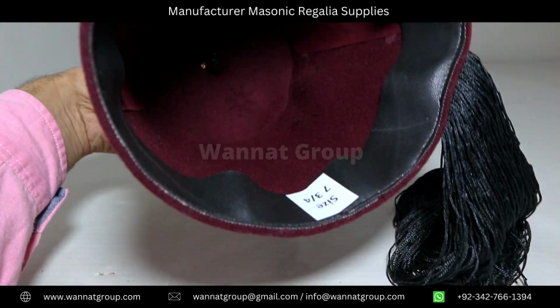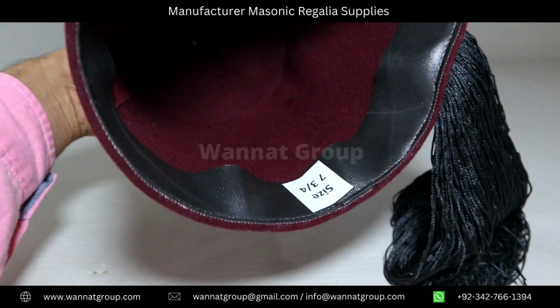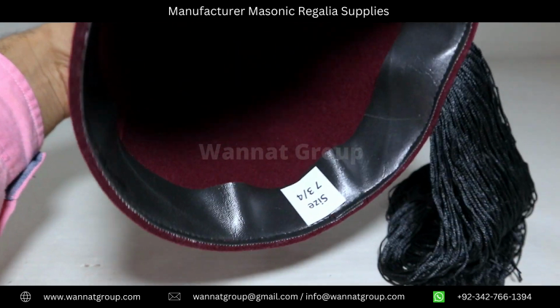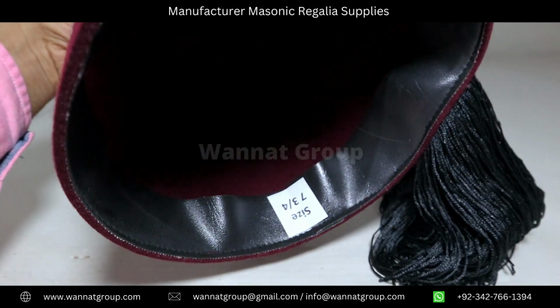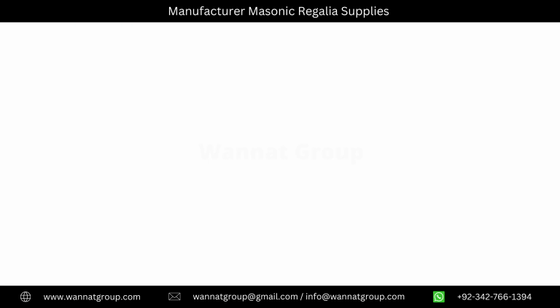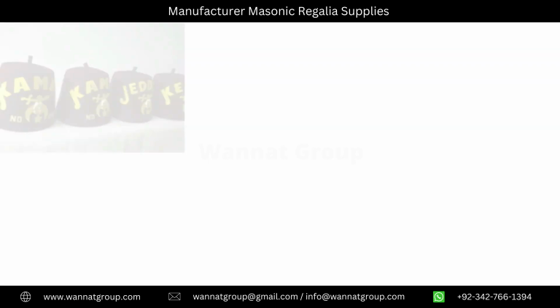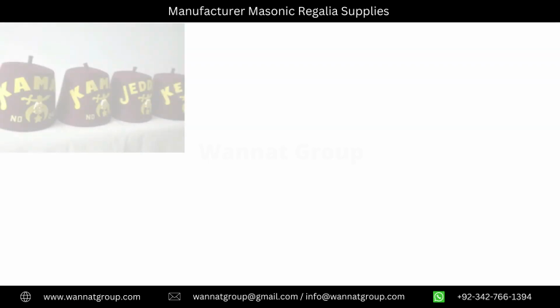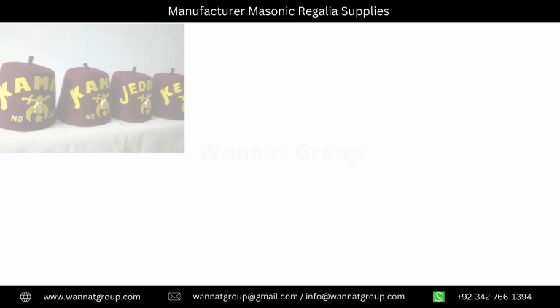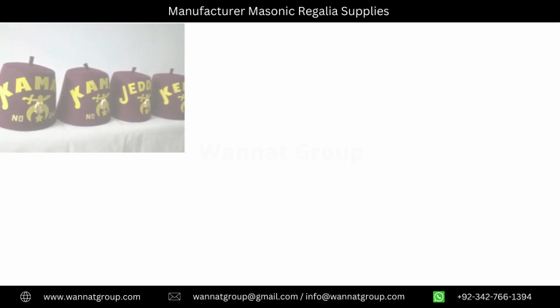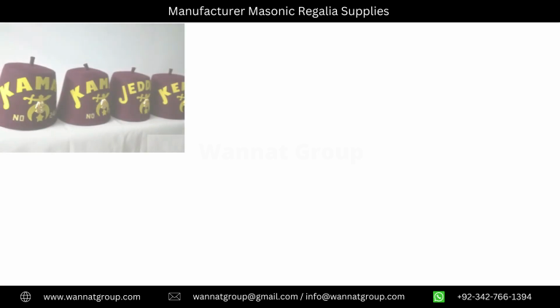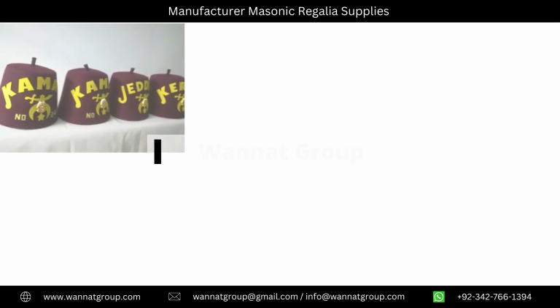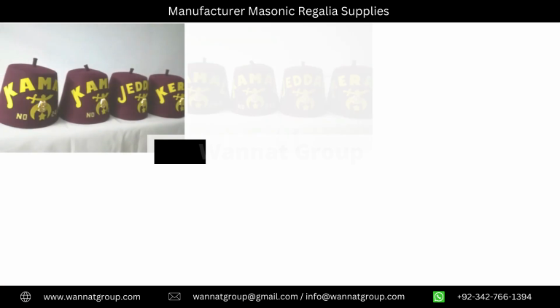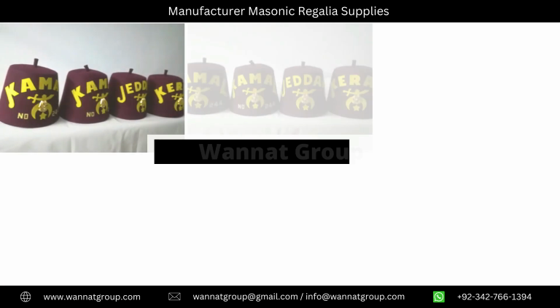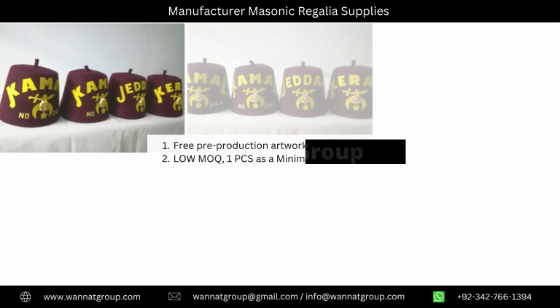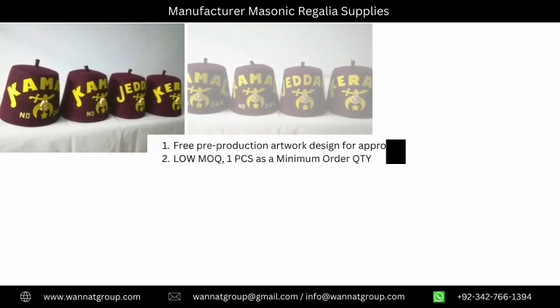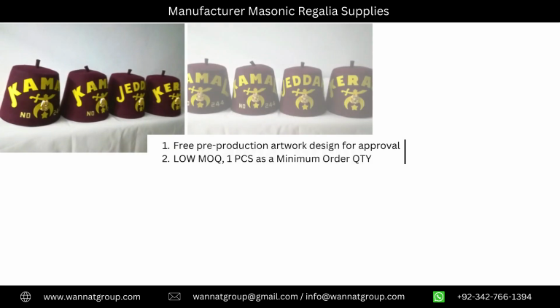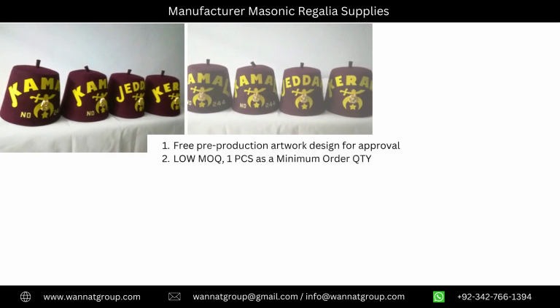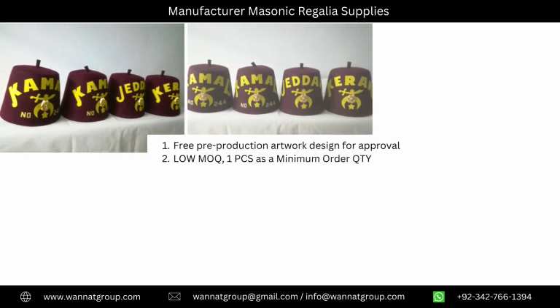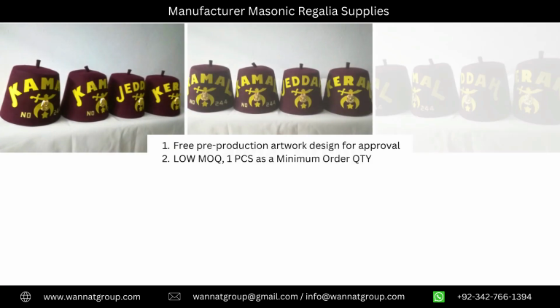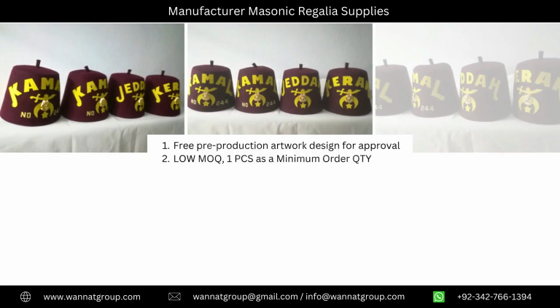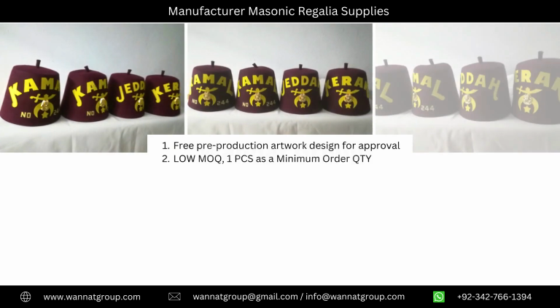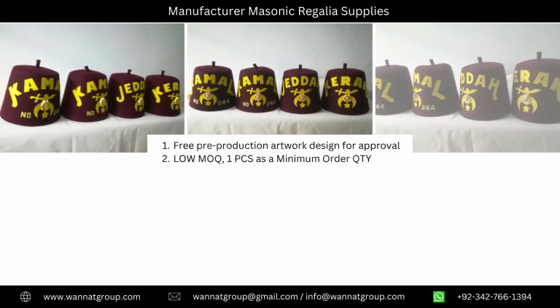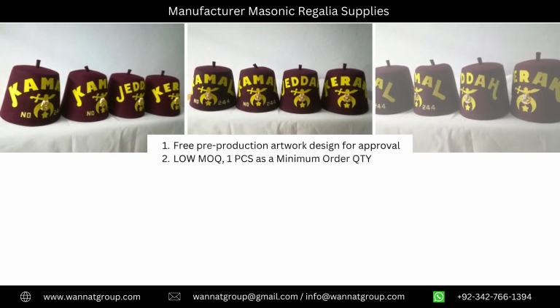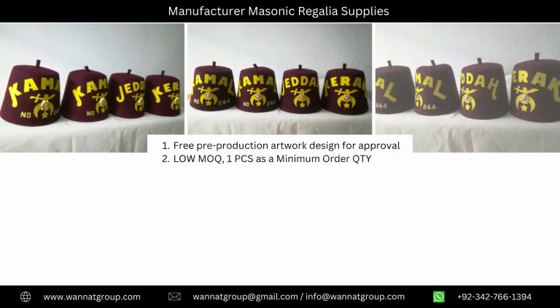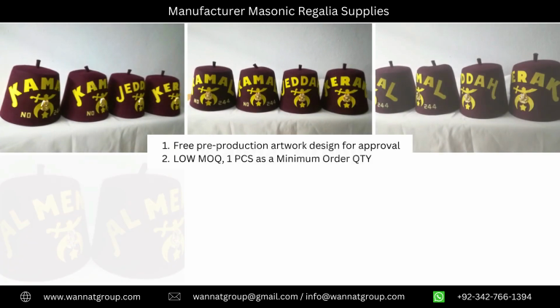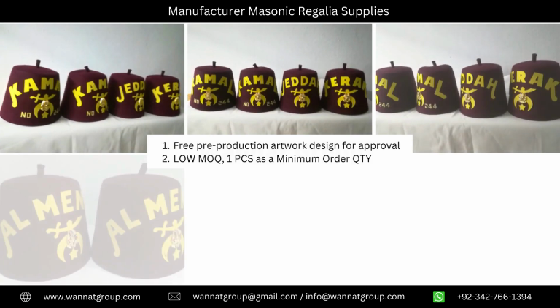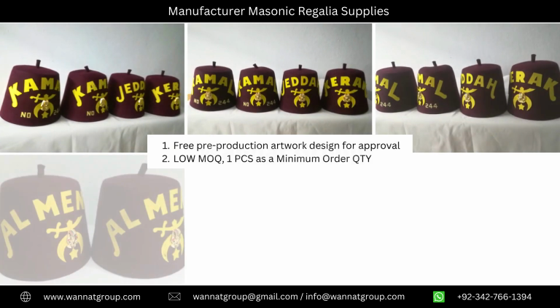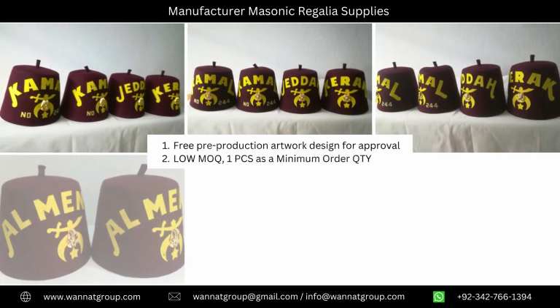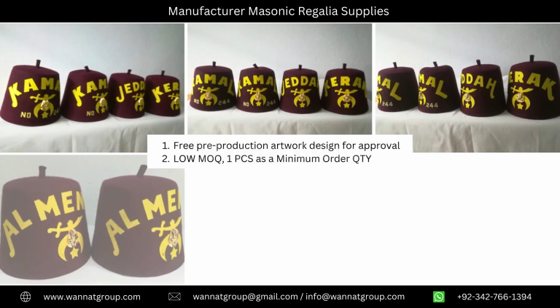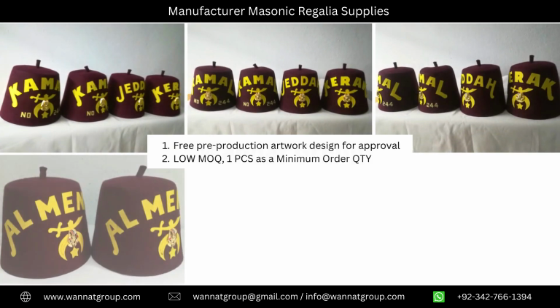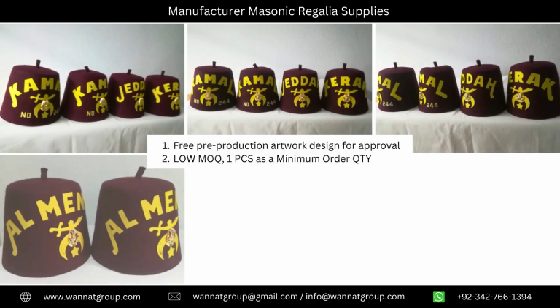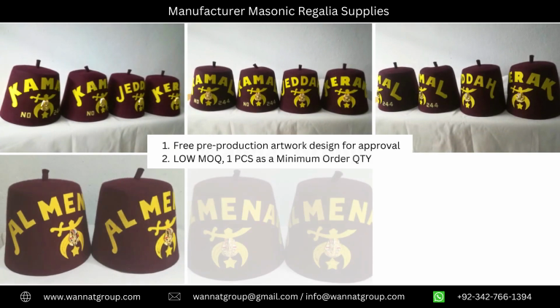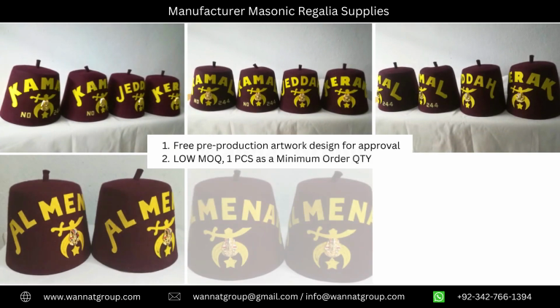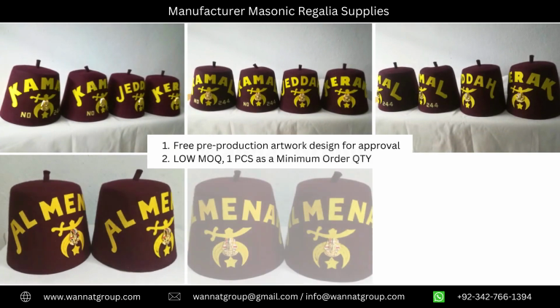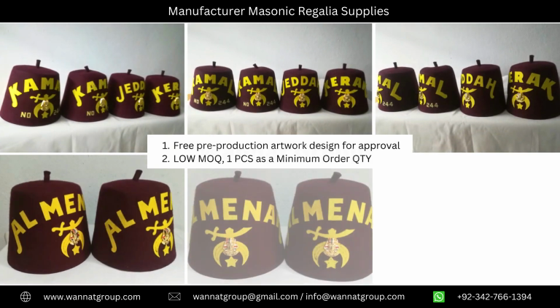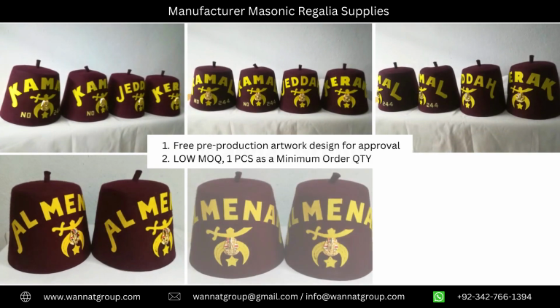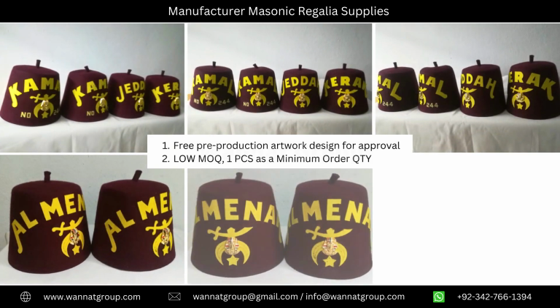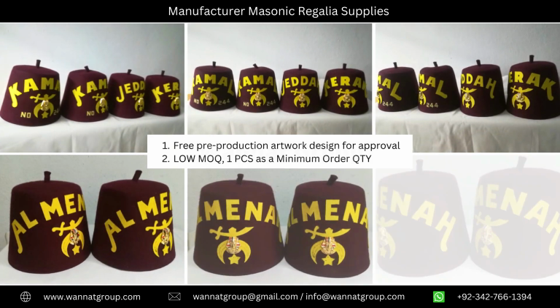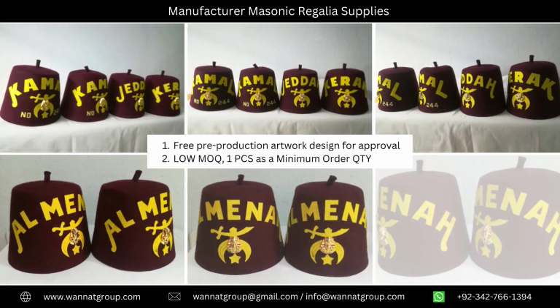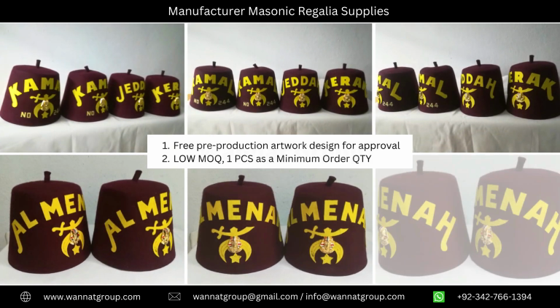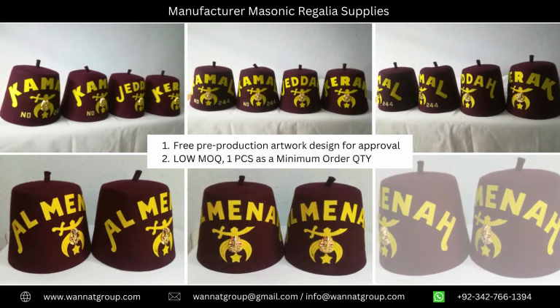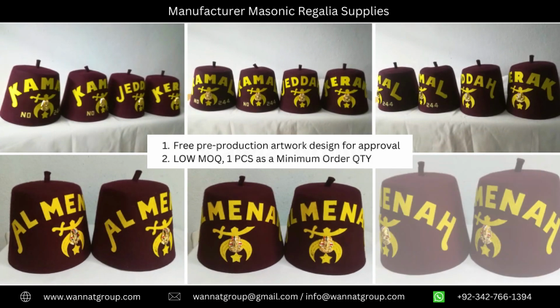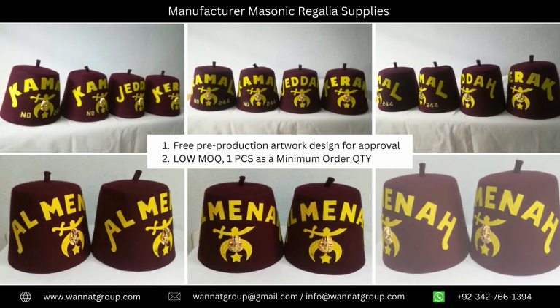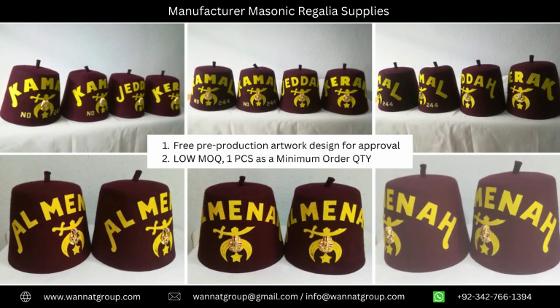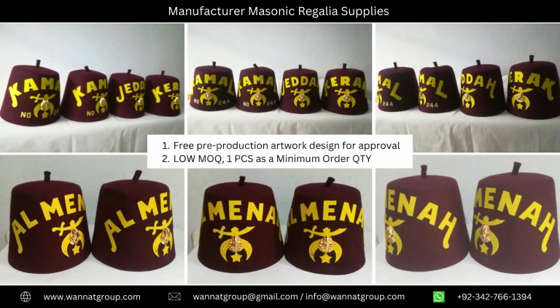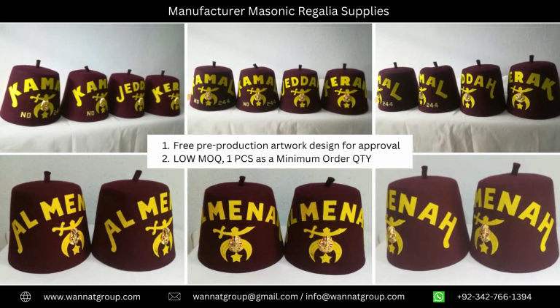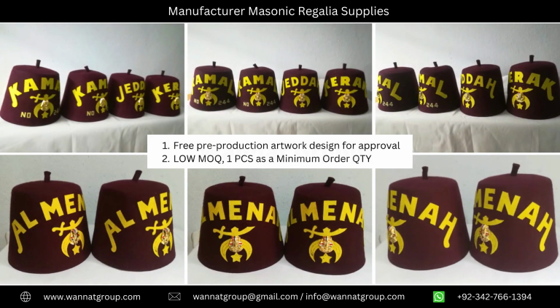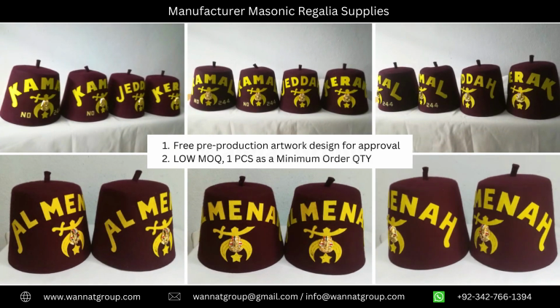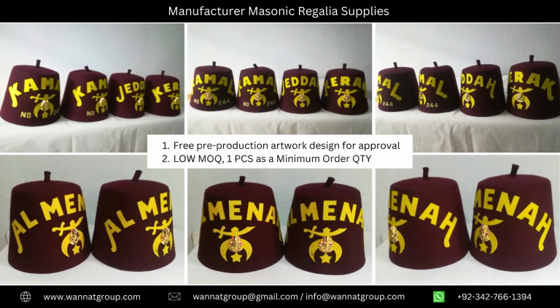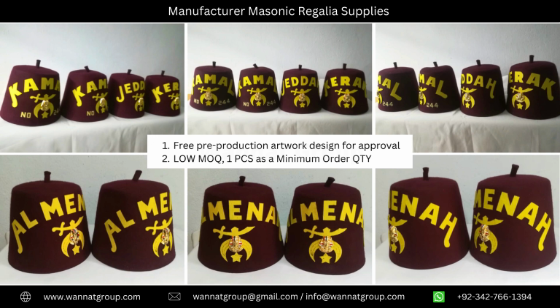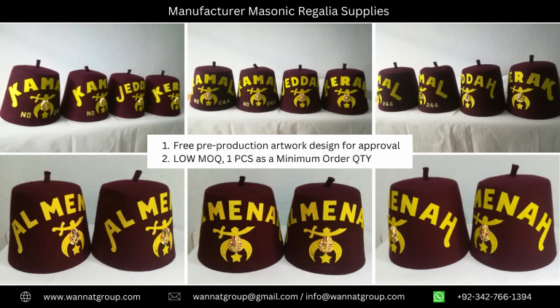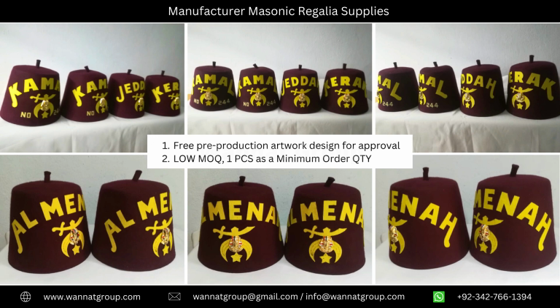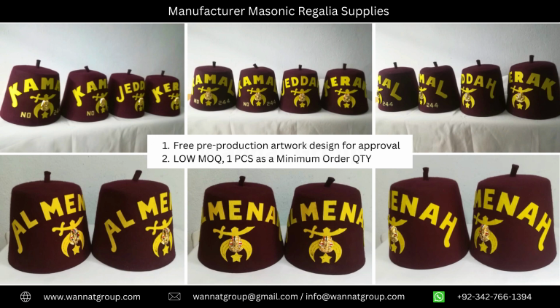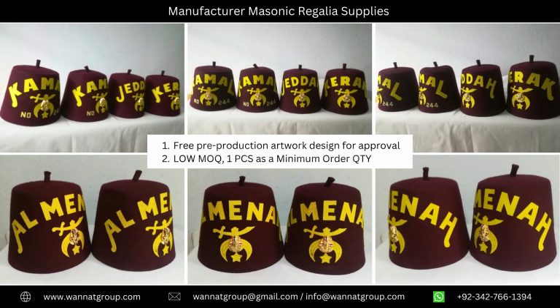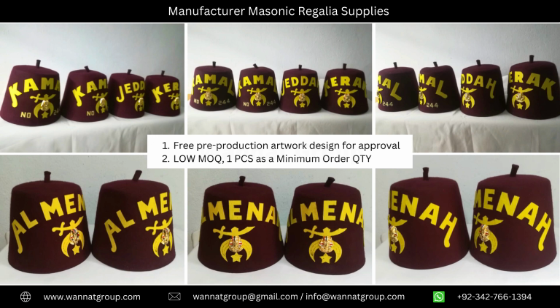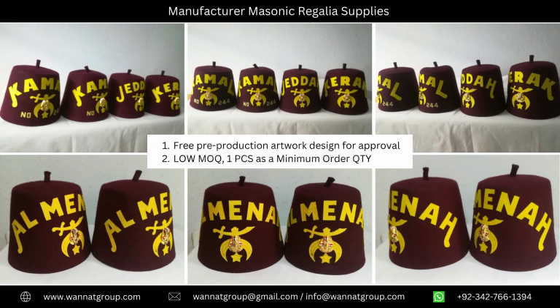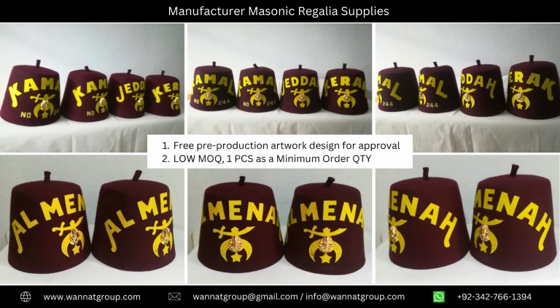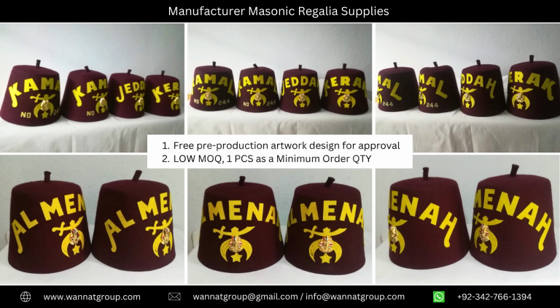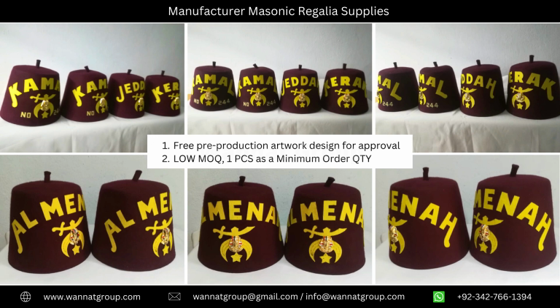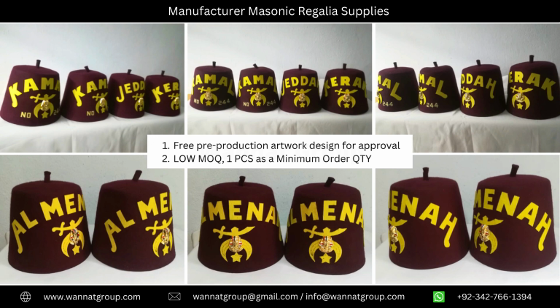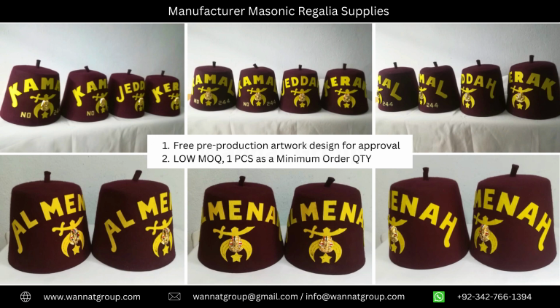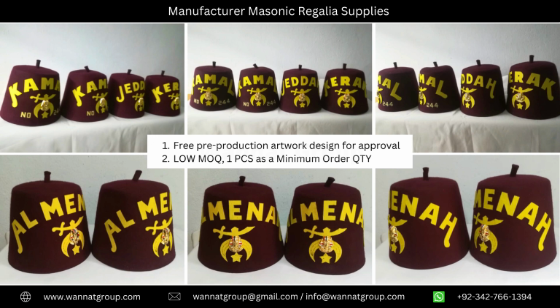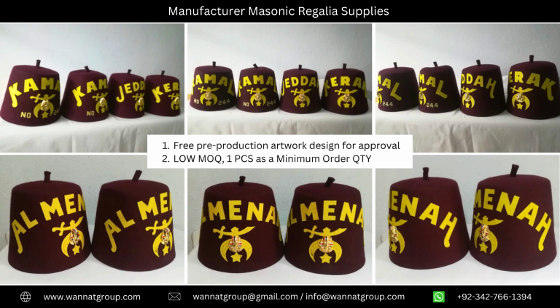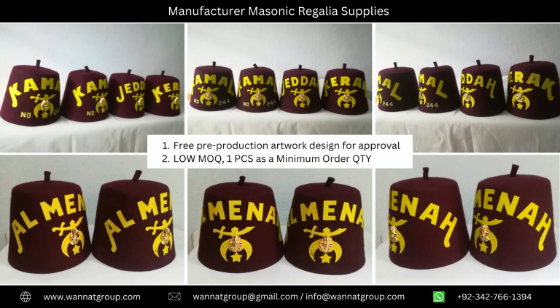Free pre-production artwork designed for approval. Low minimum order quantity — one piece as a minimum order quantity.